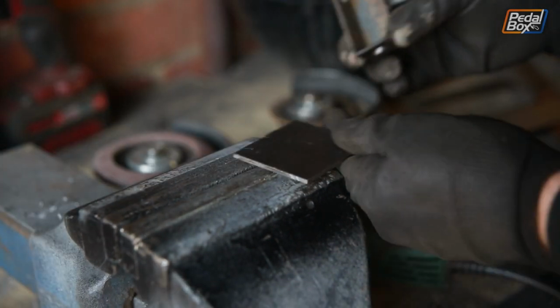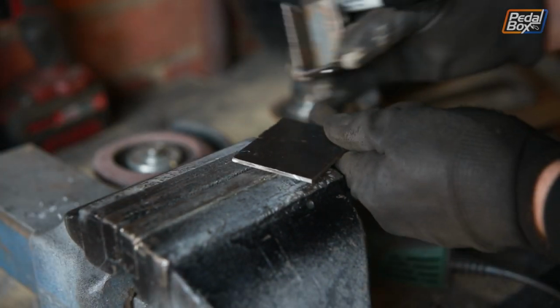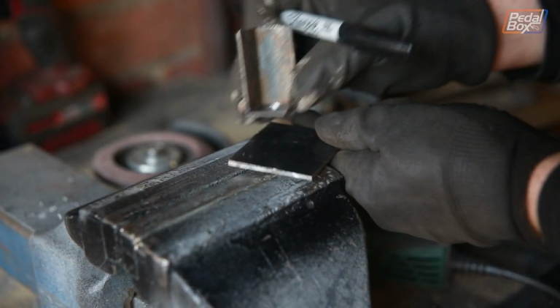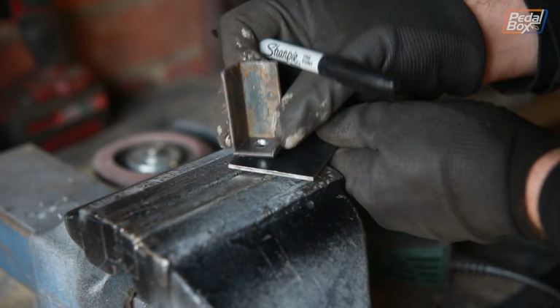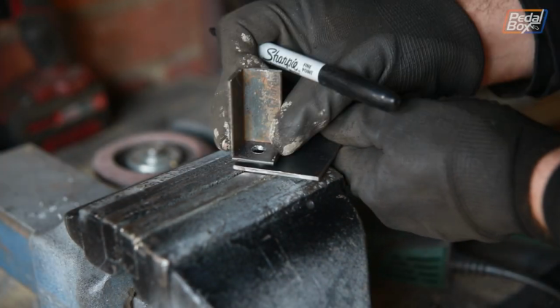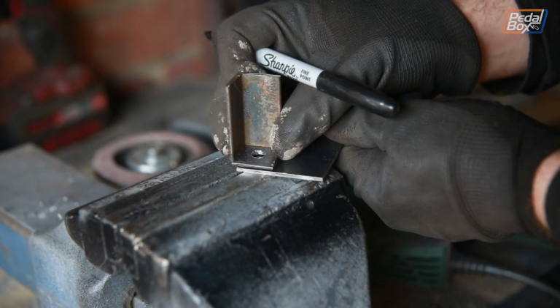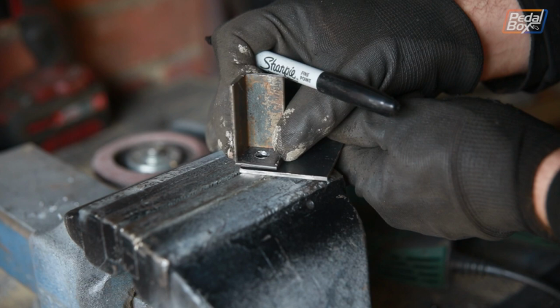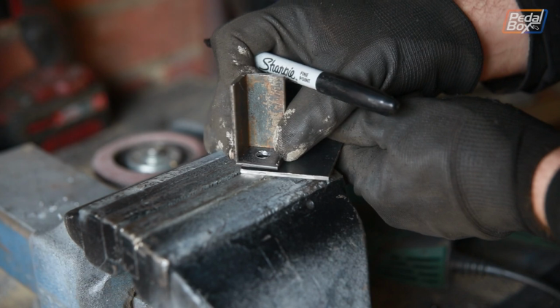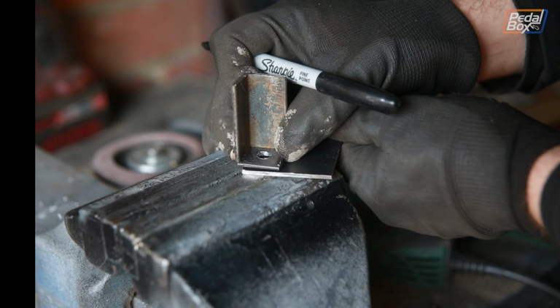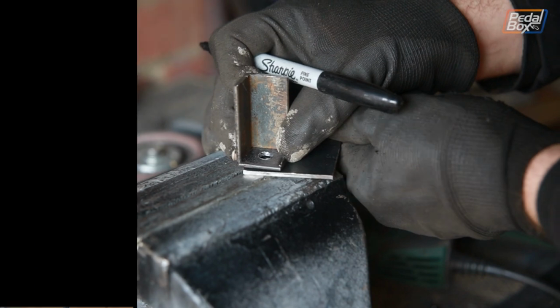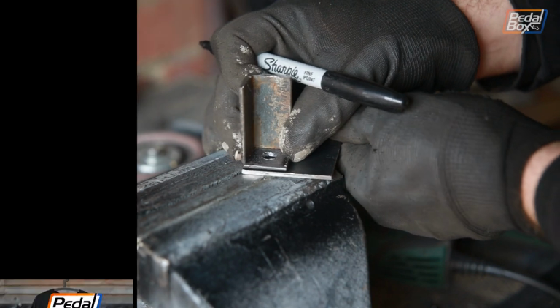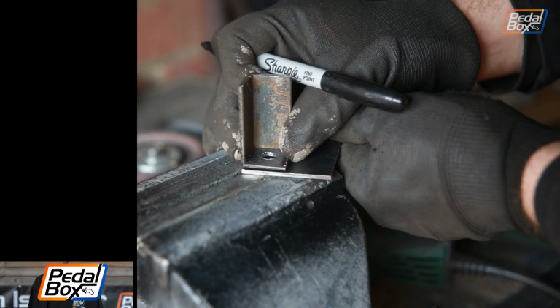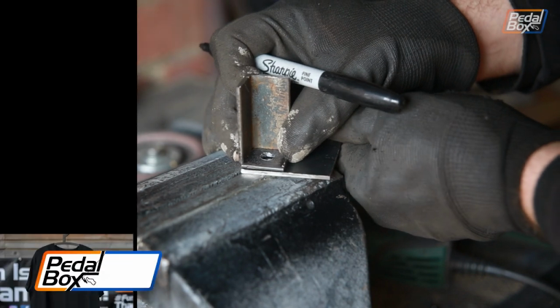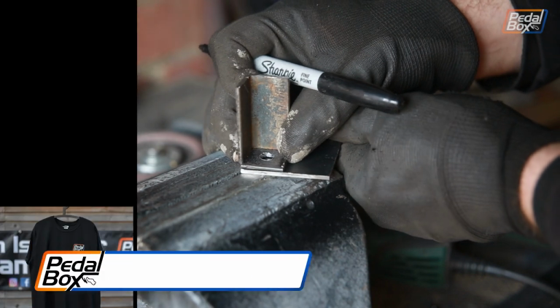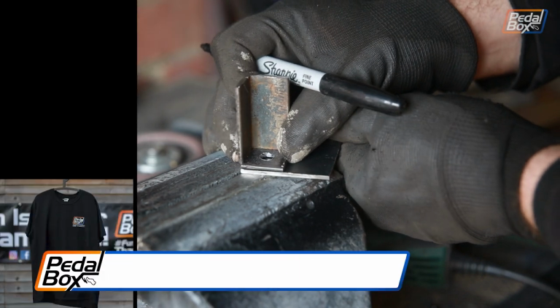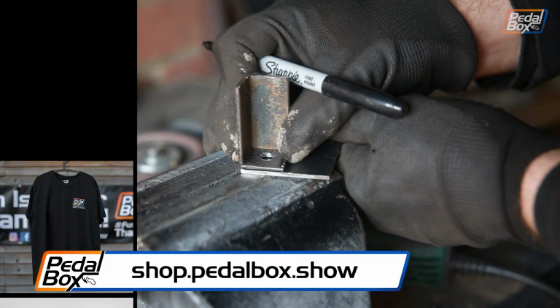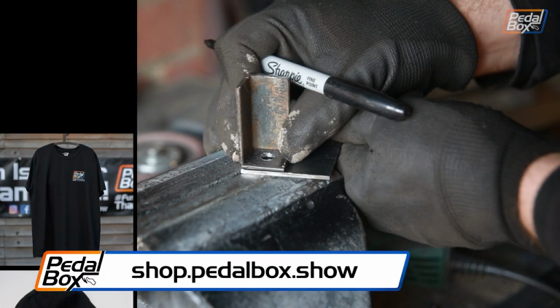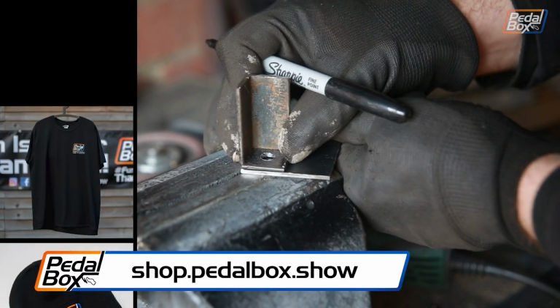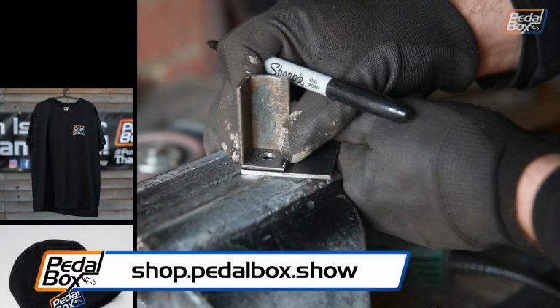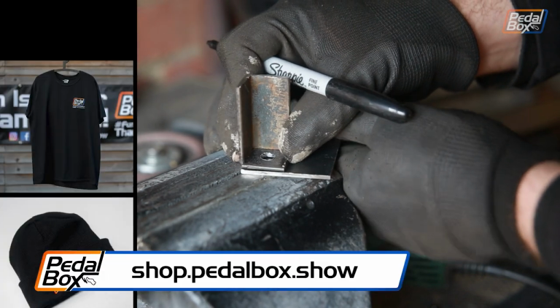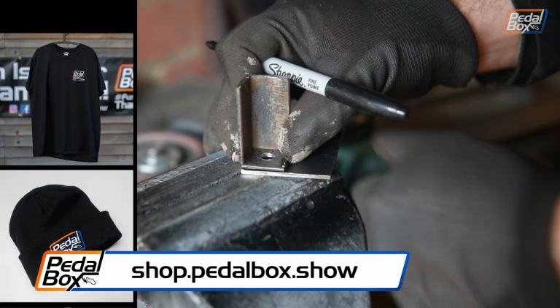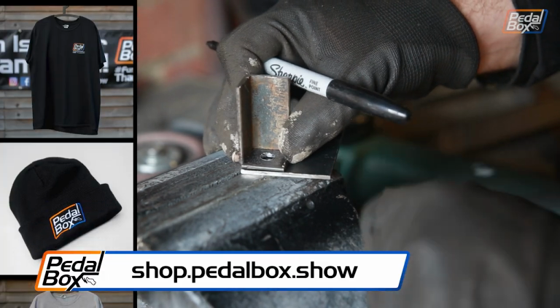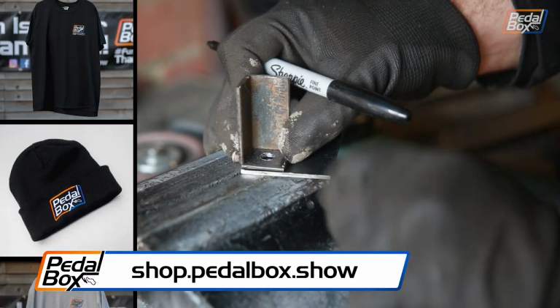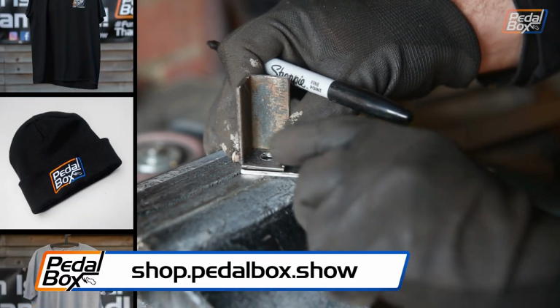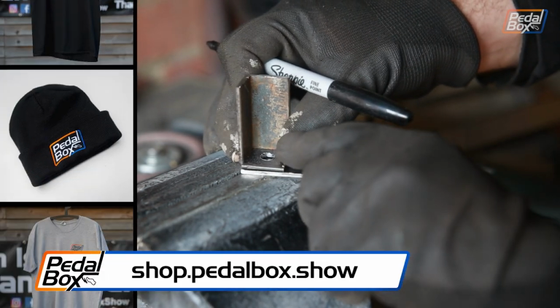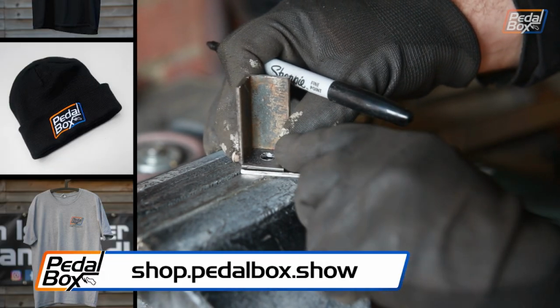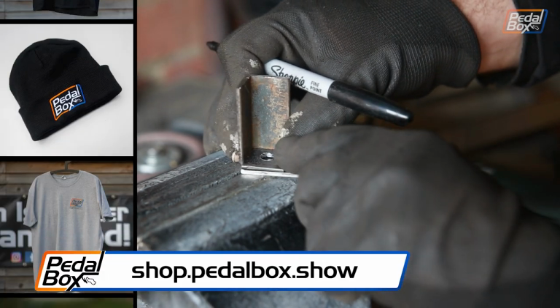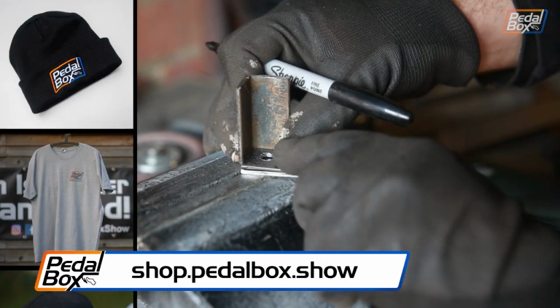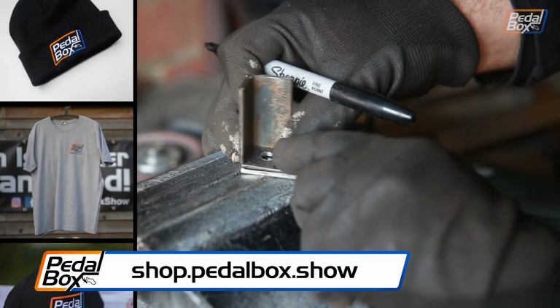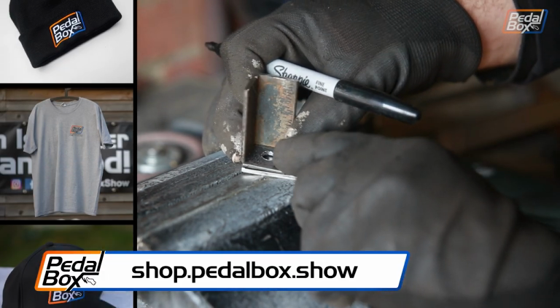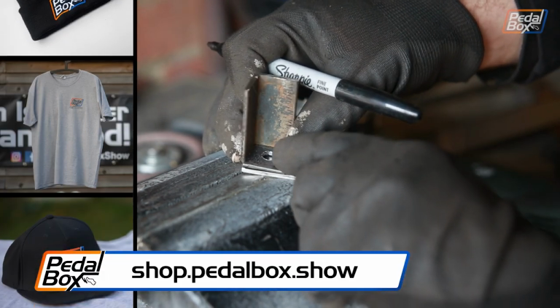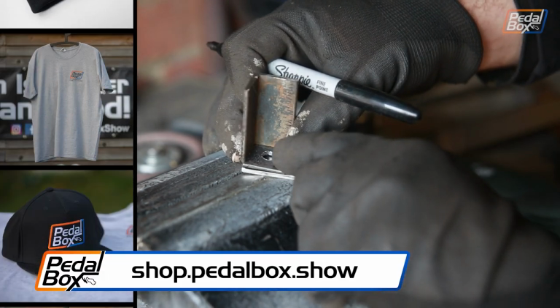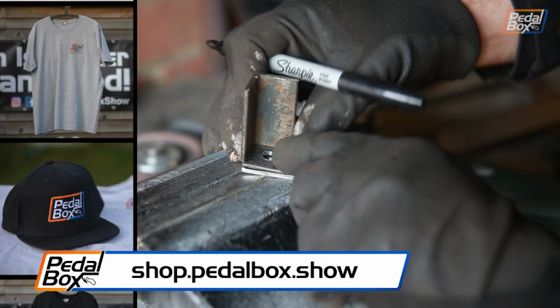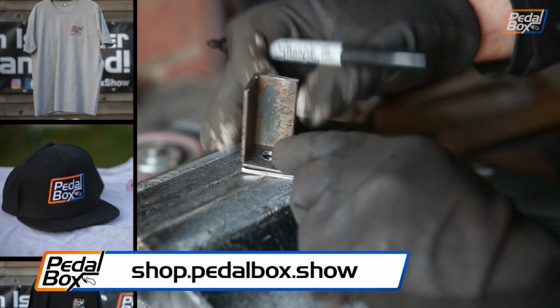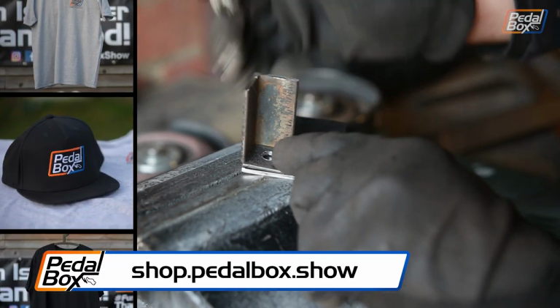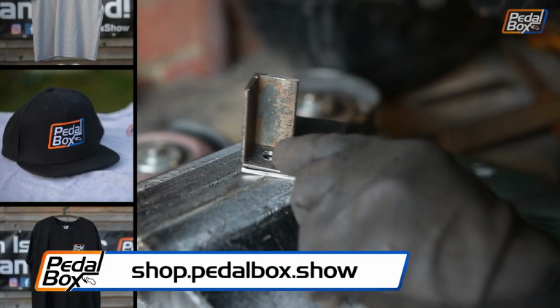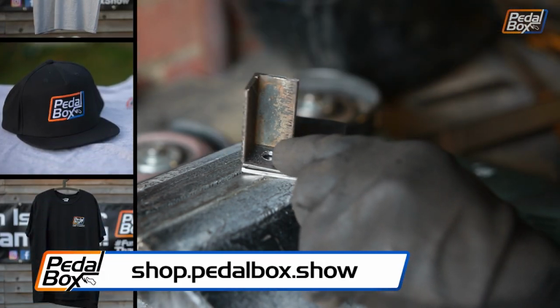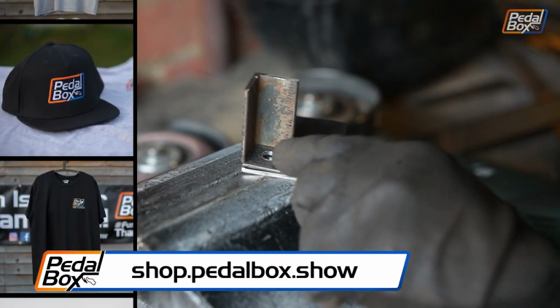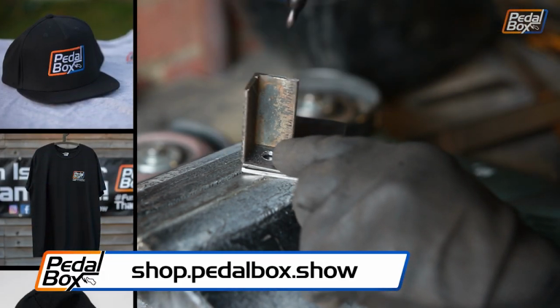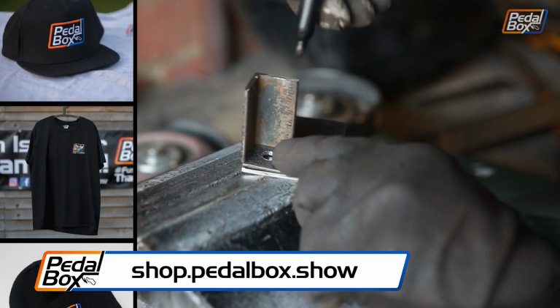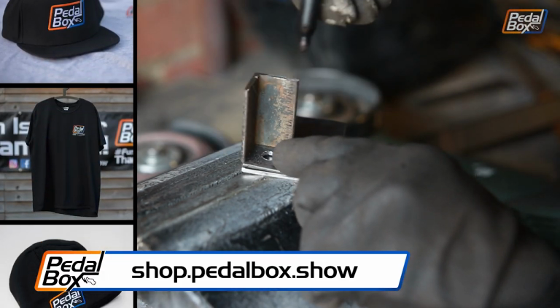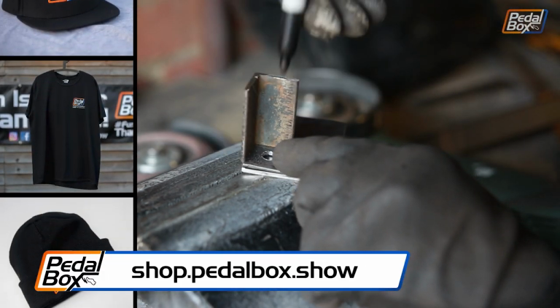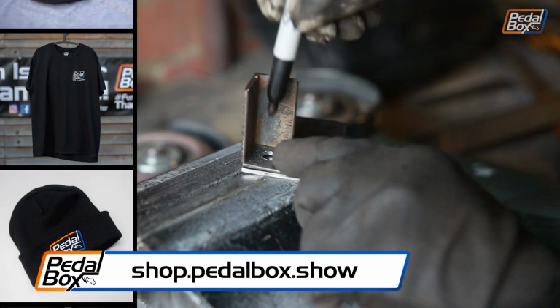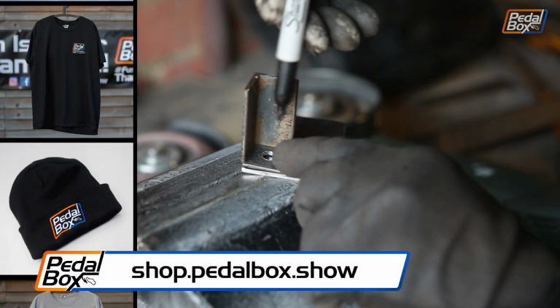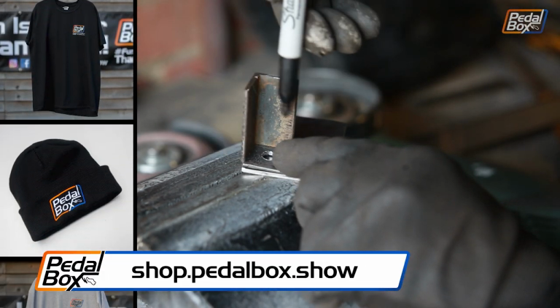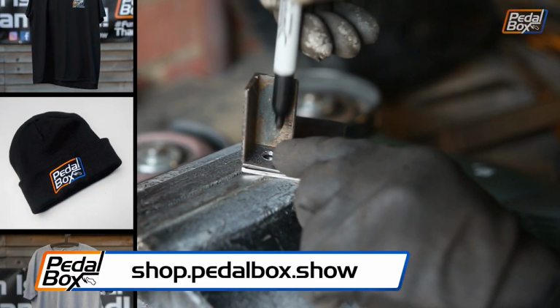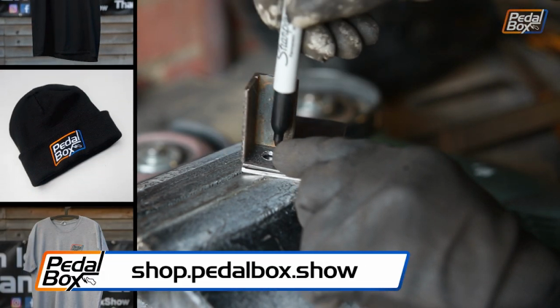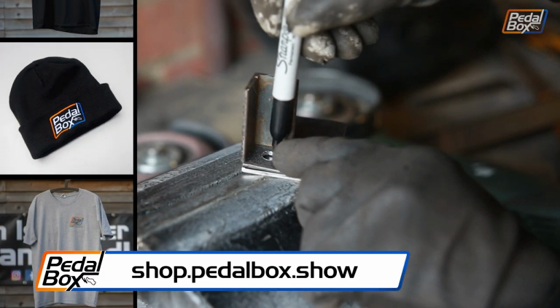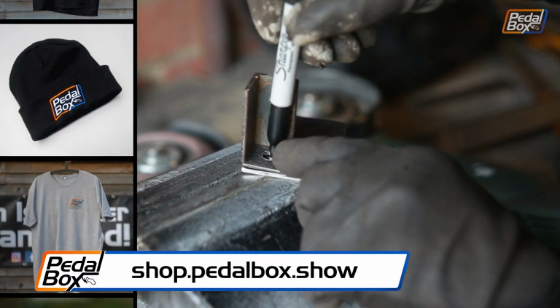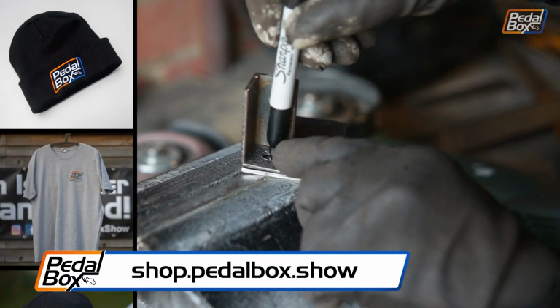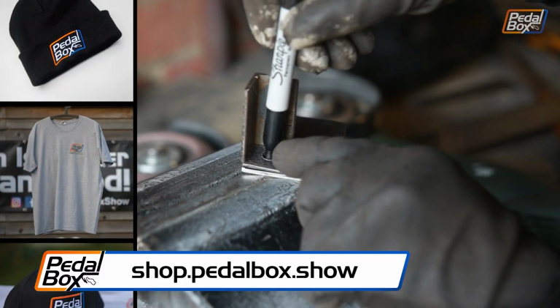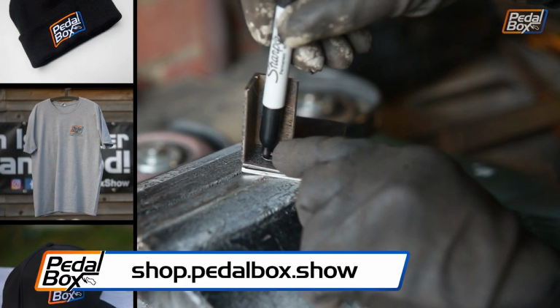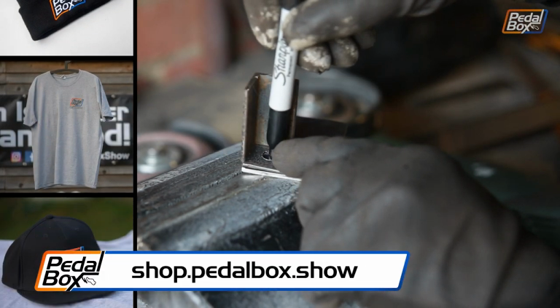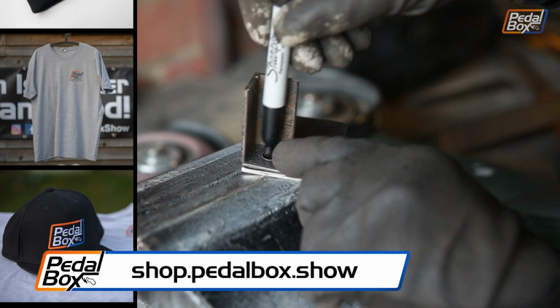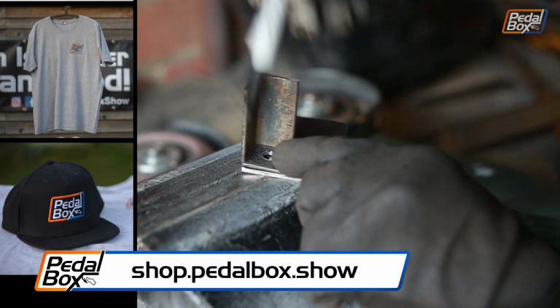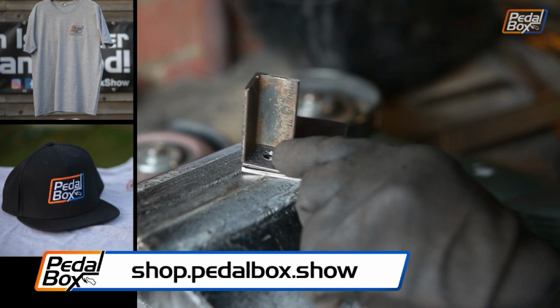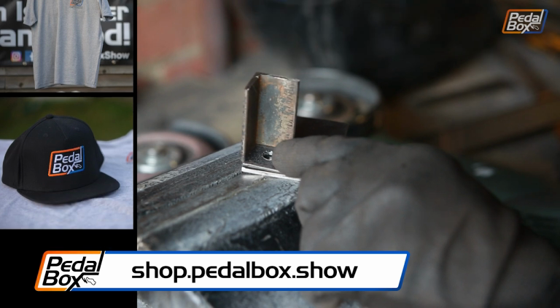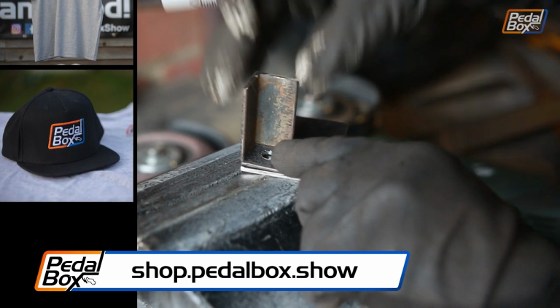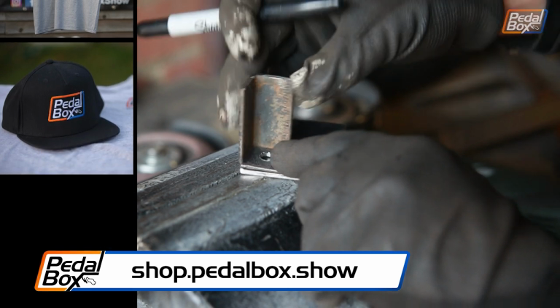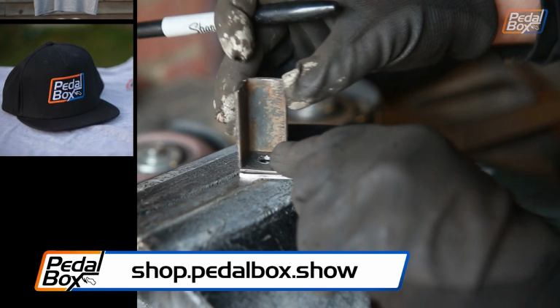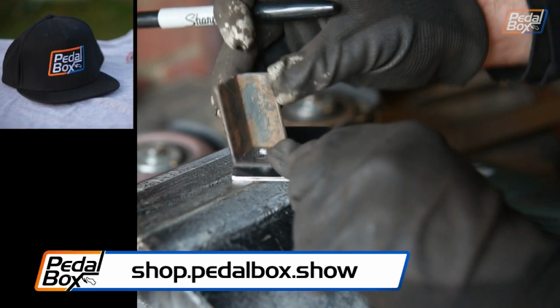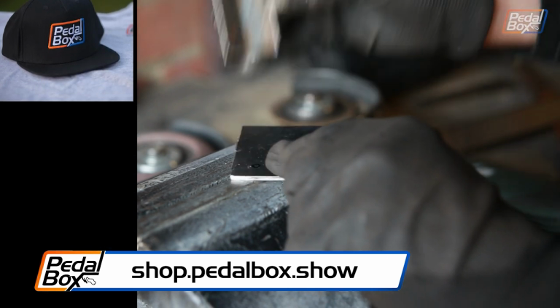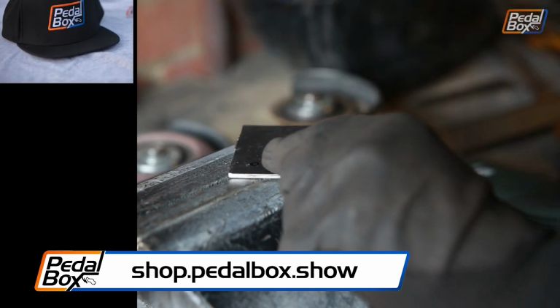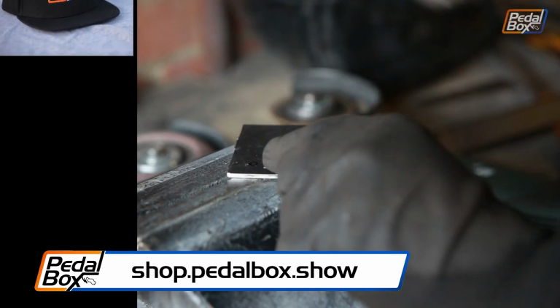Check out shop.pedalbox.show where you can help support the channel by buying some cool merch including t-shirts, hats and more.